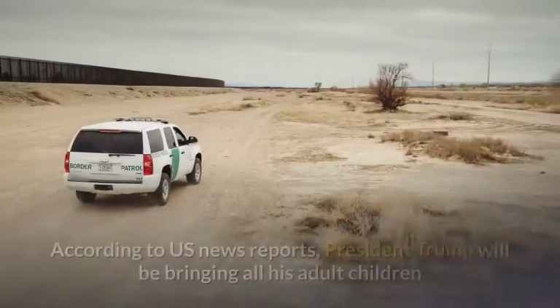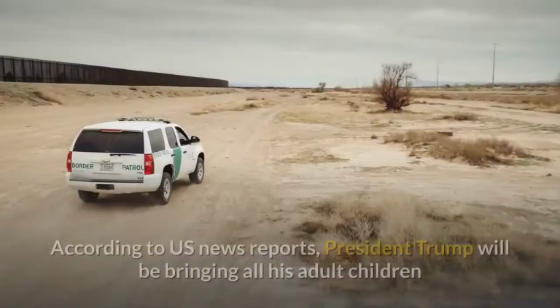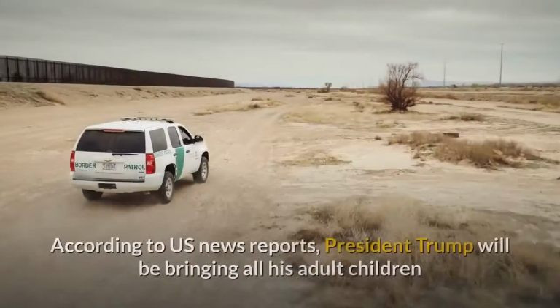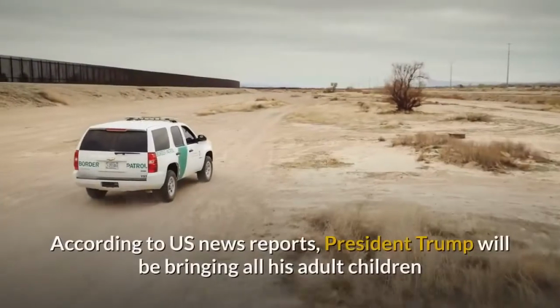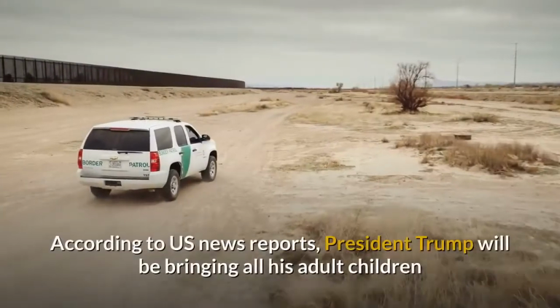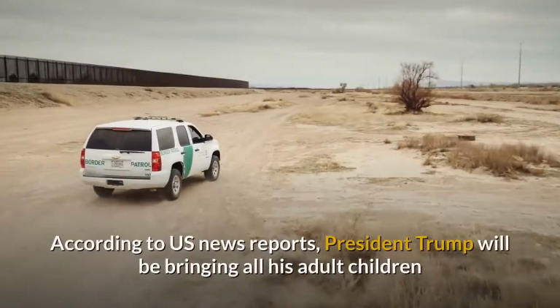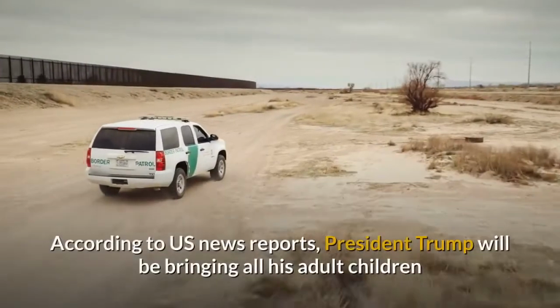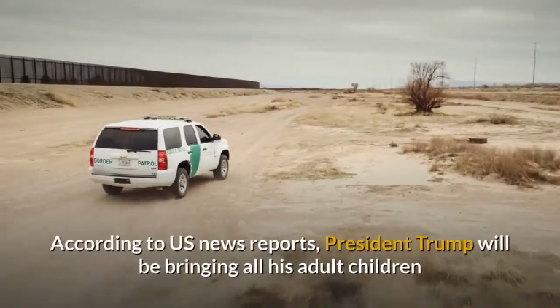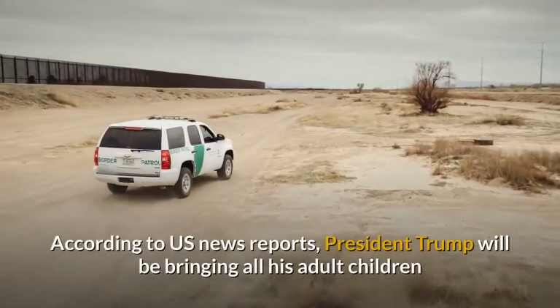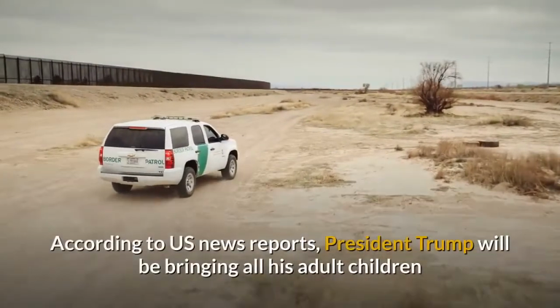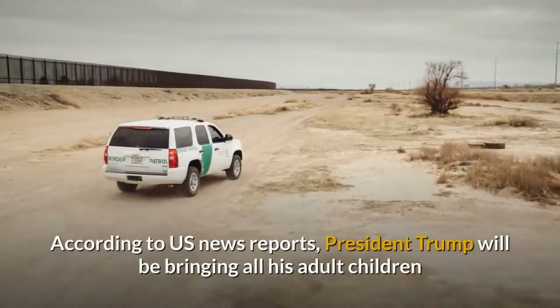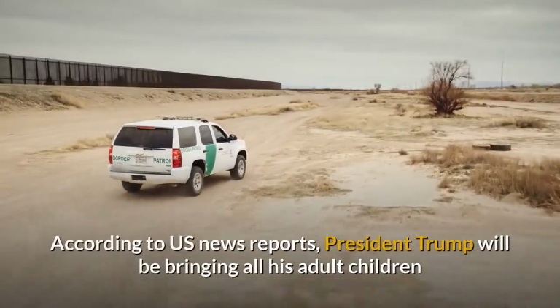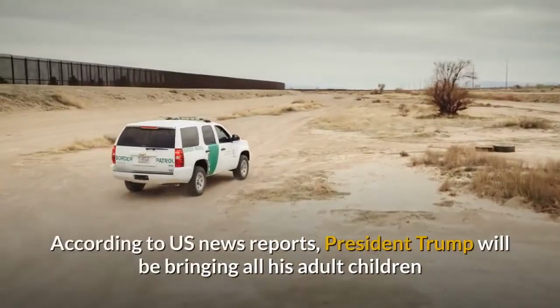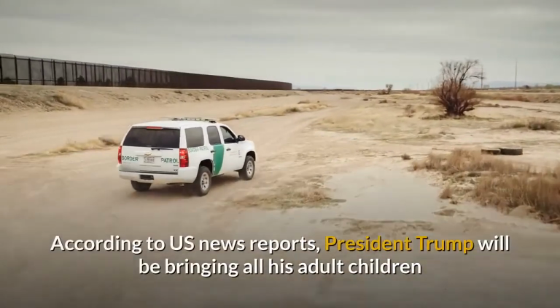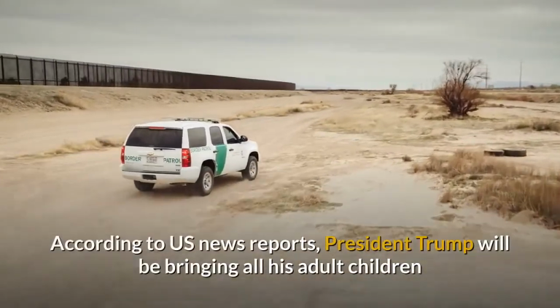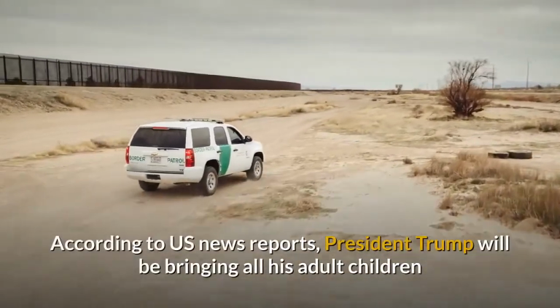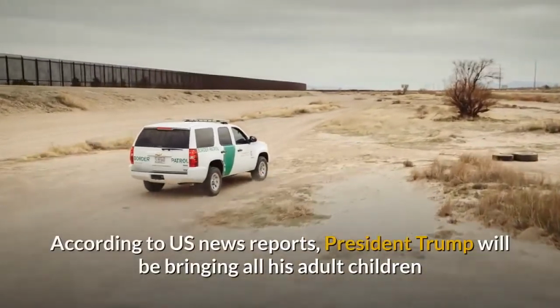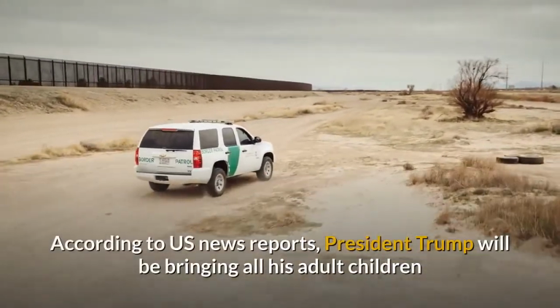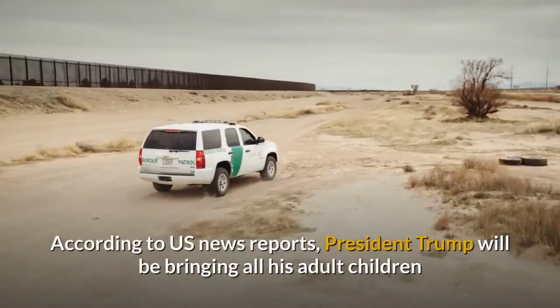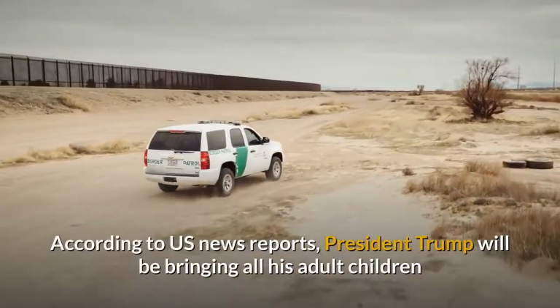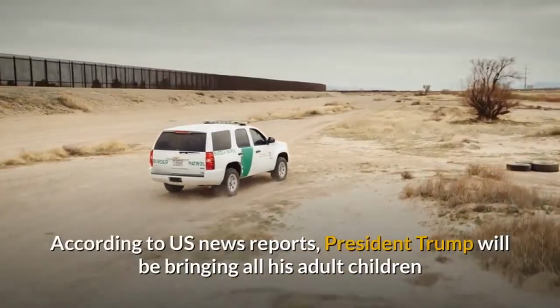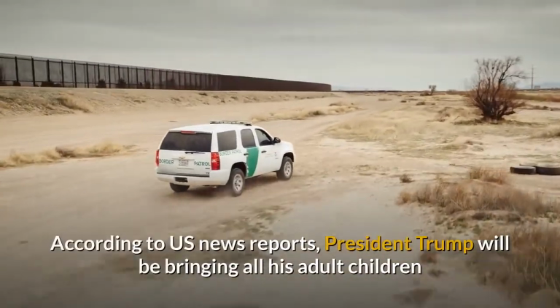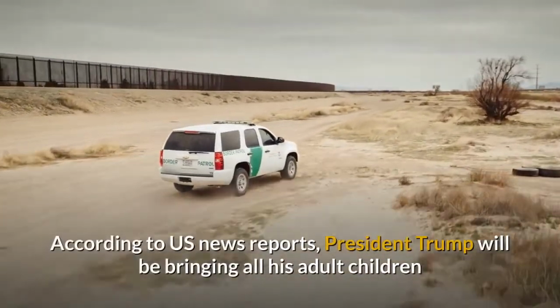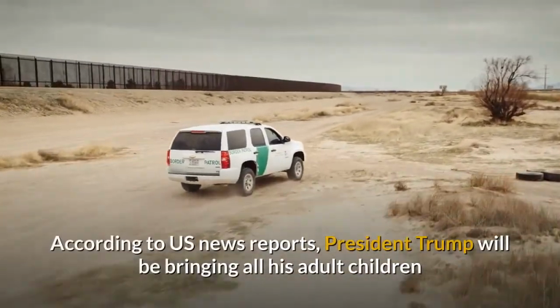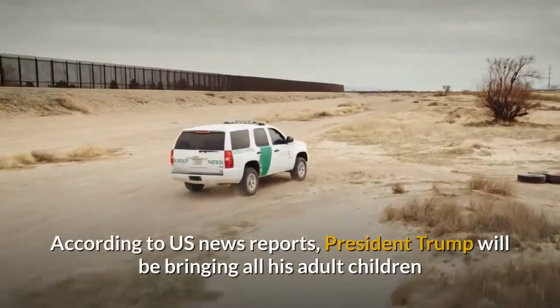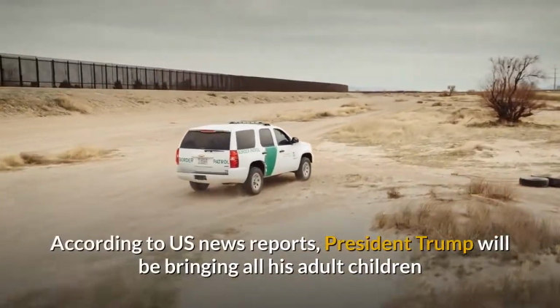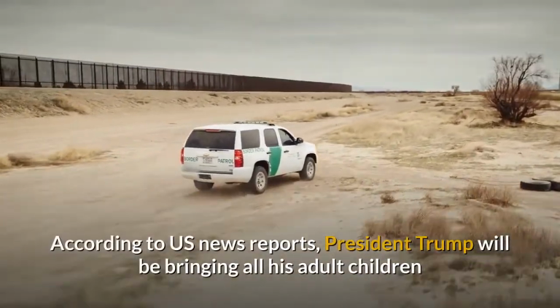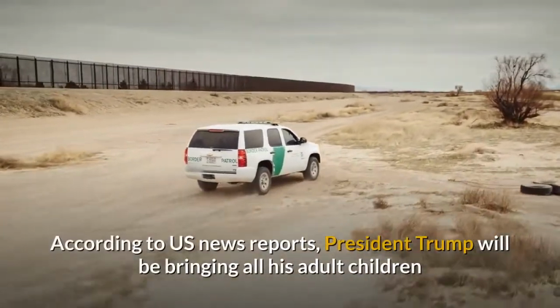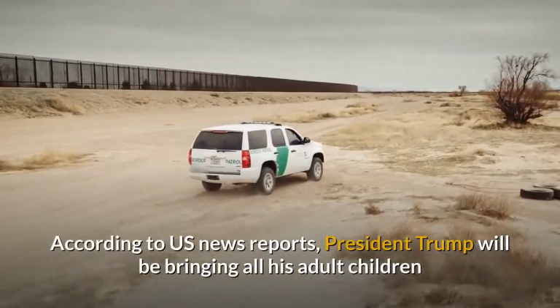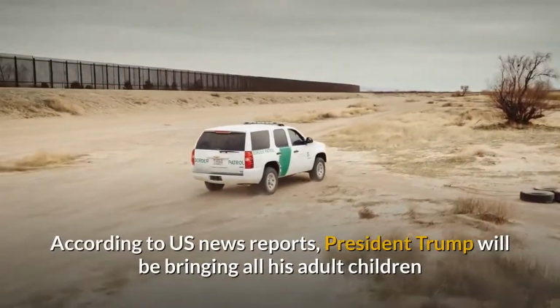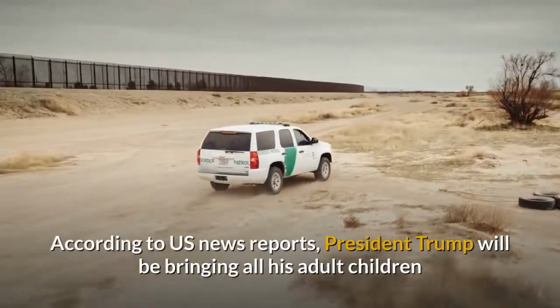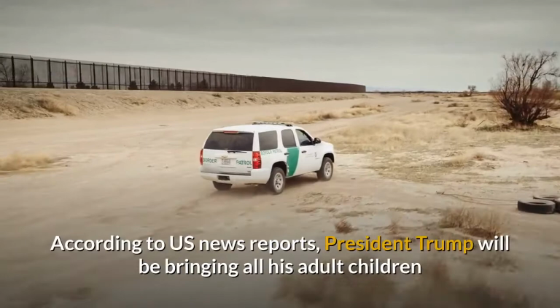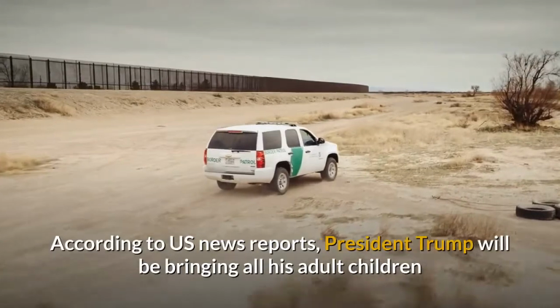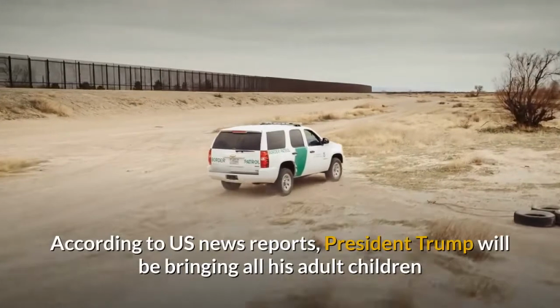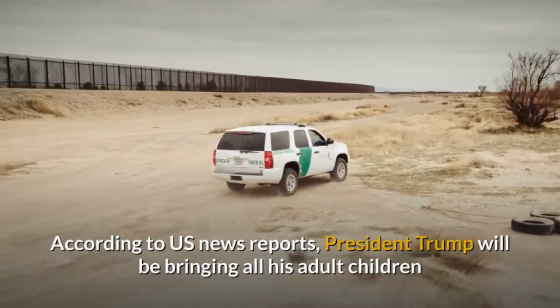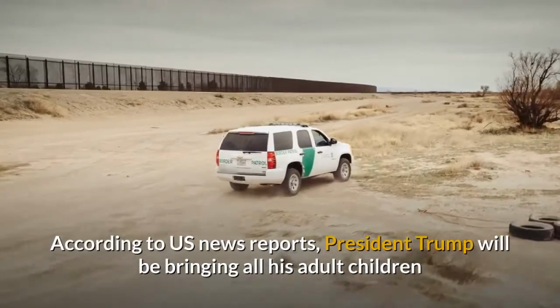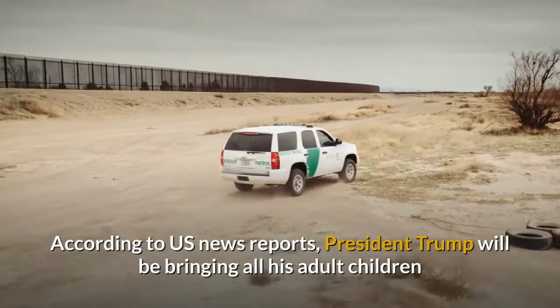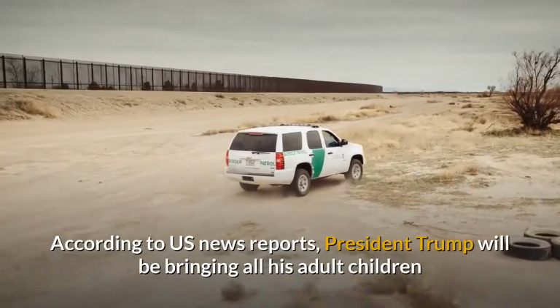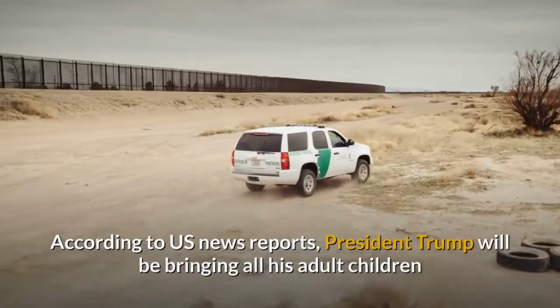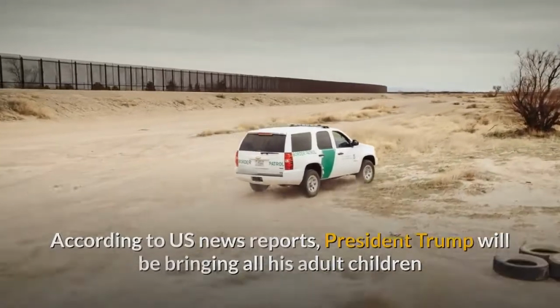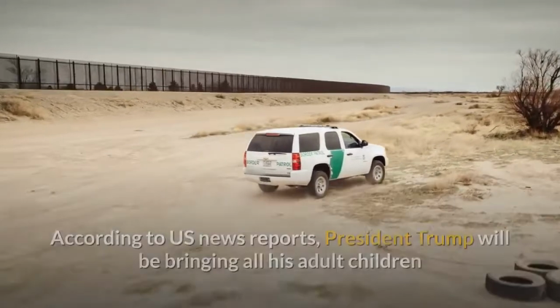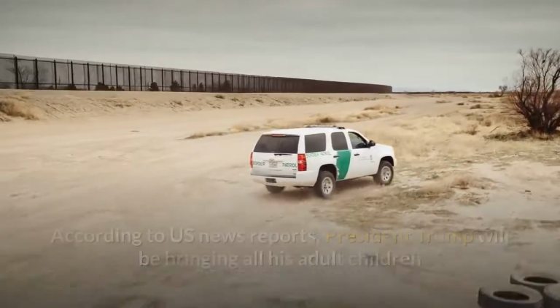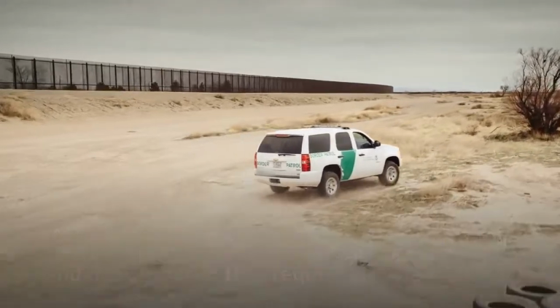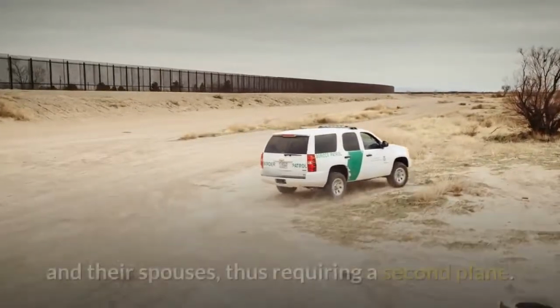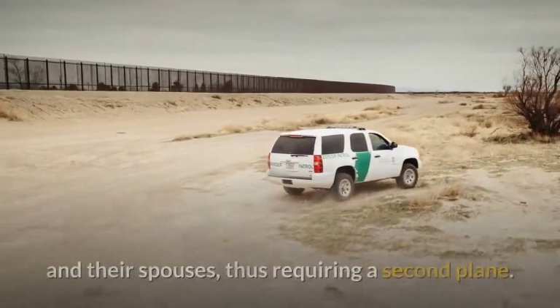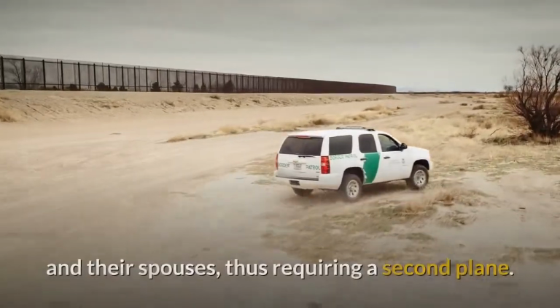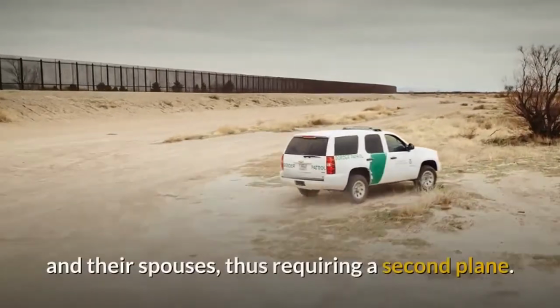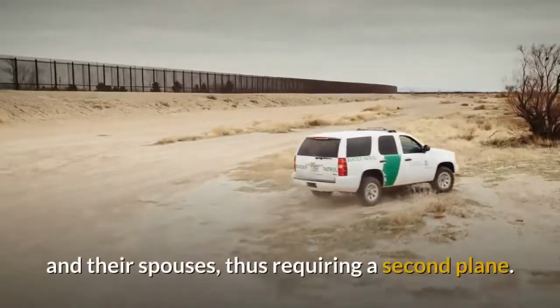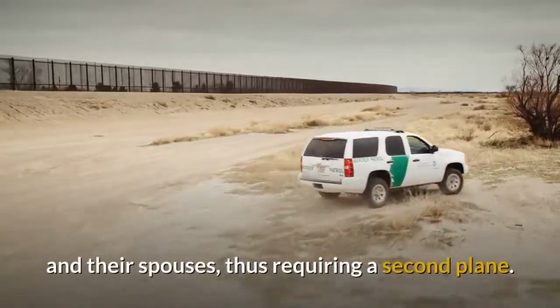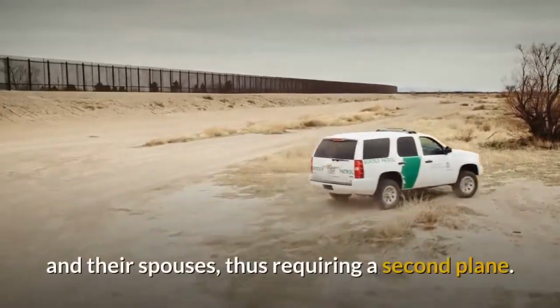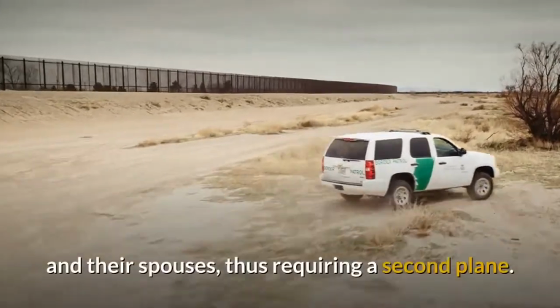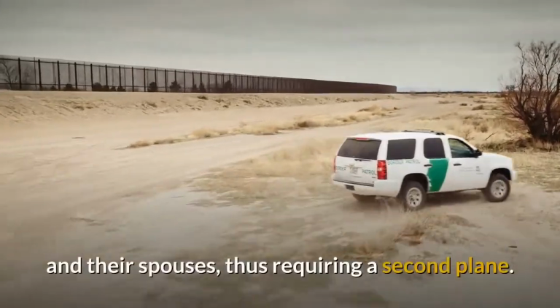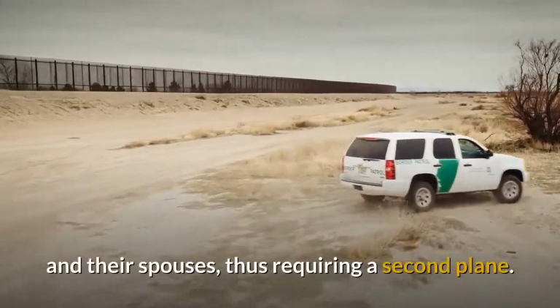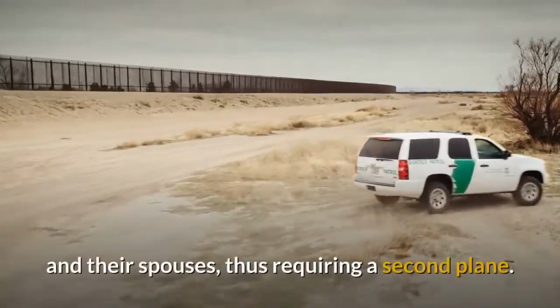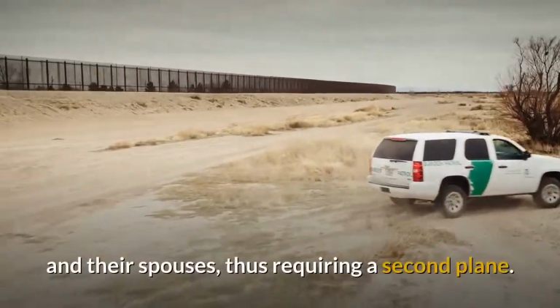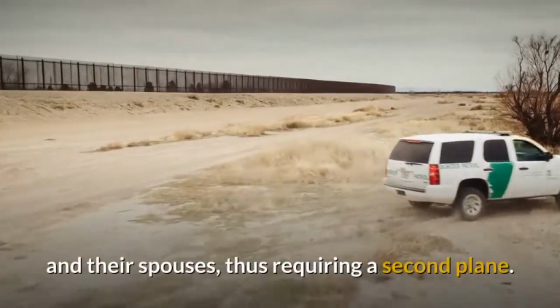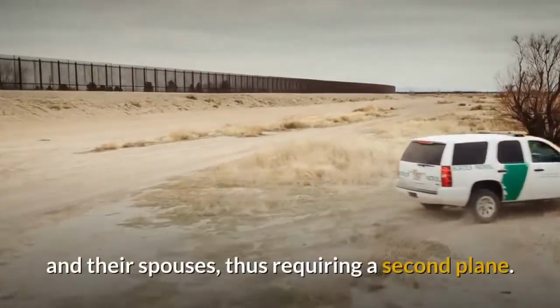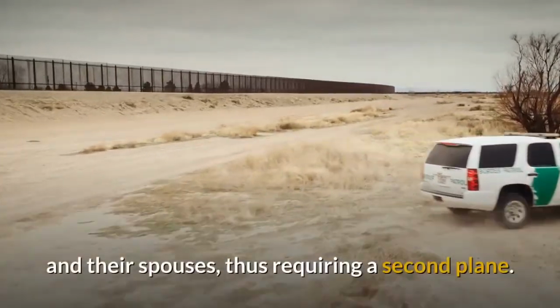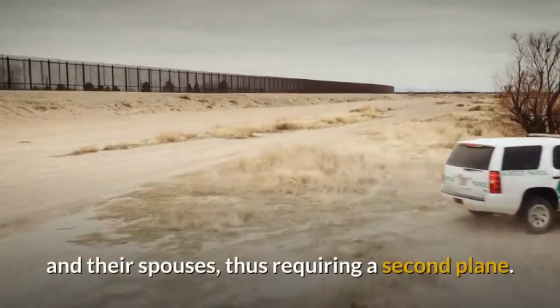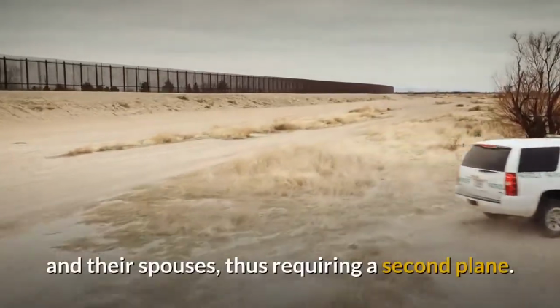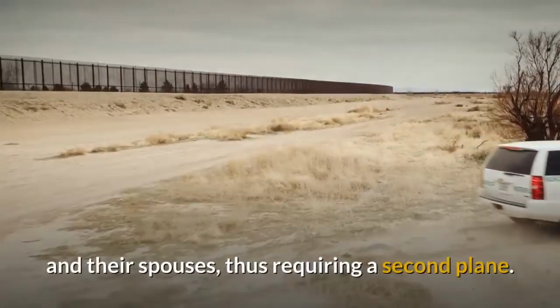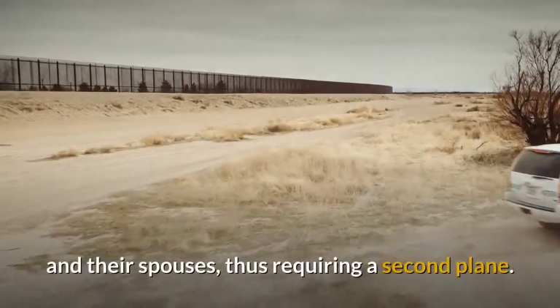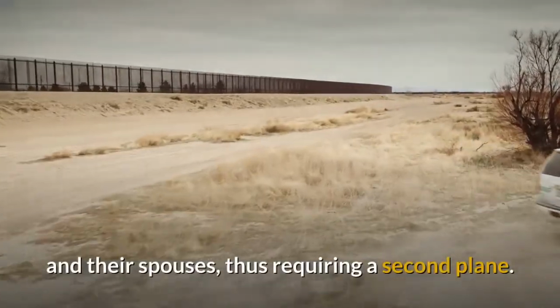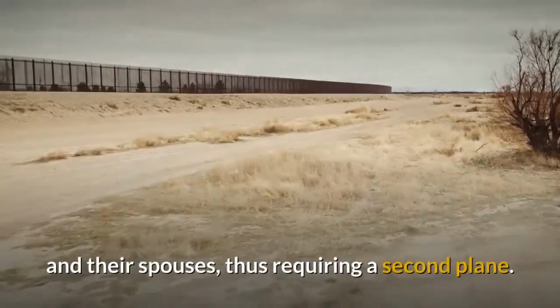According to US news reports, President Trump will be bringing all his adult children and their spouses, thus requiring a second plane.